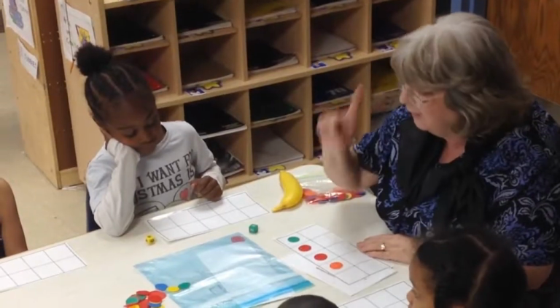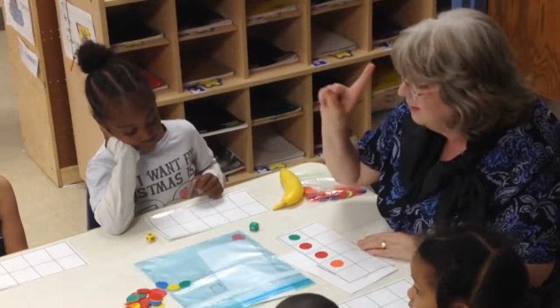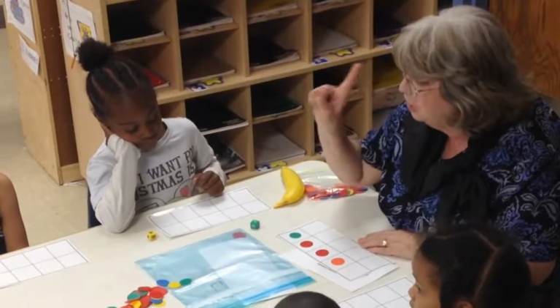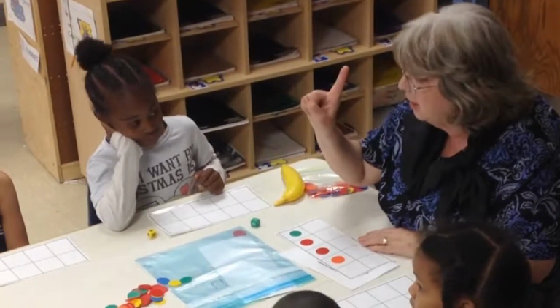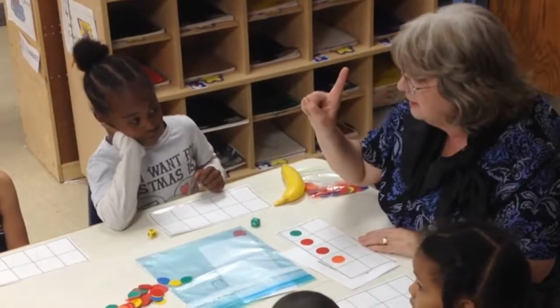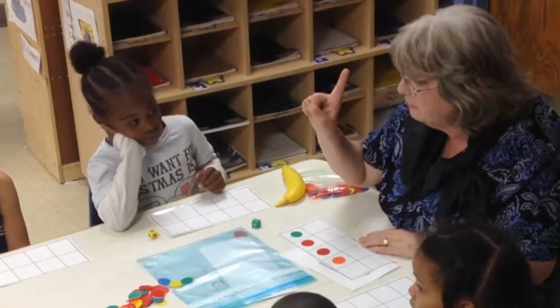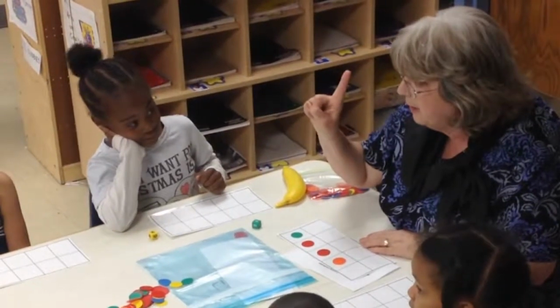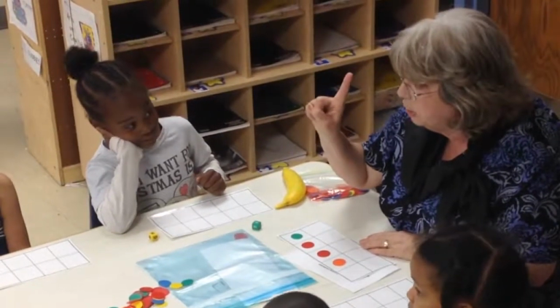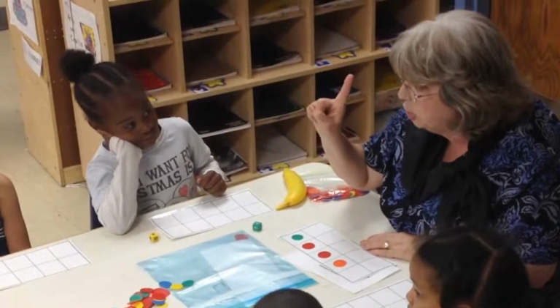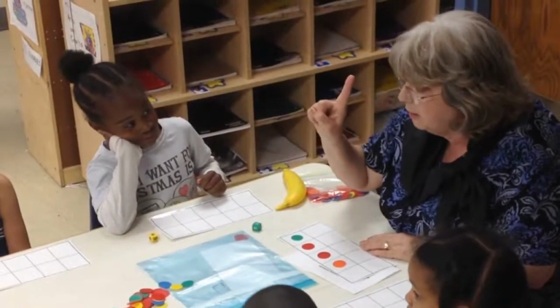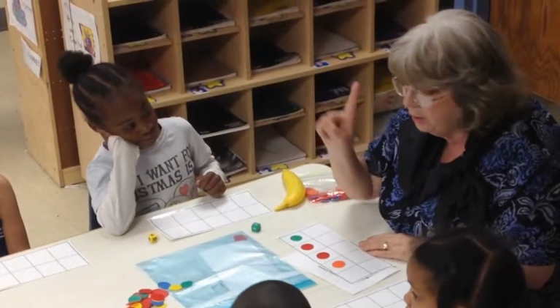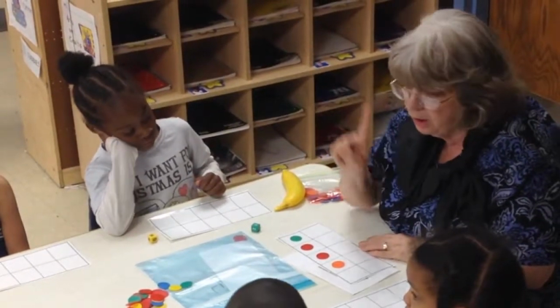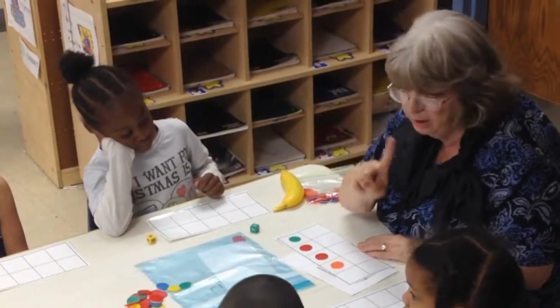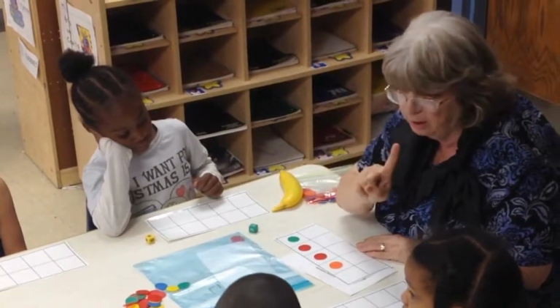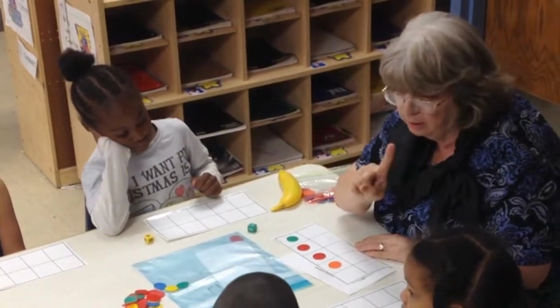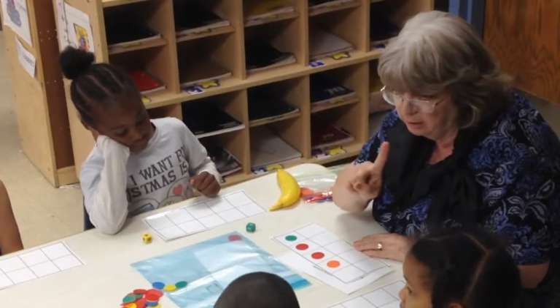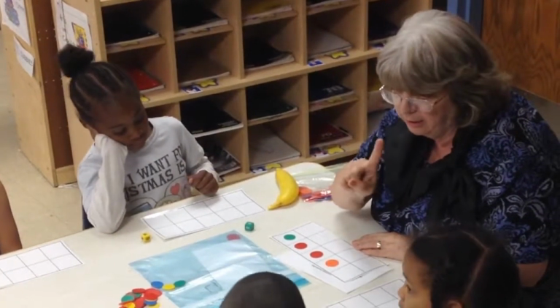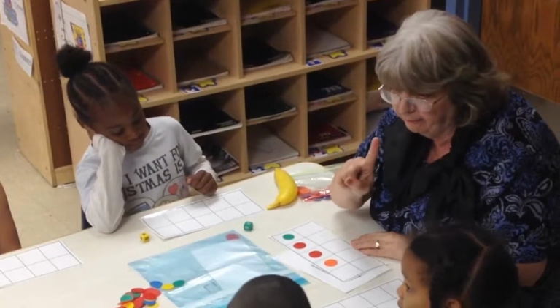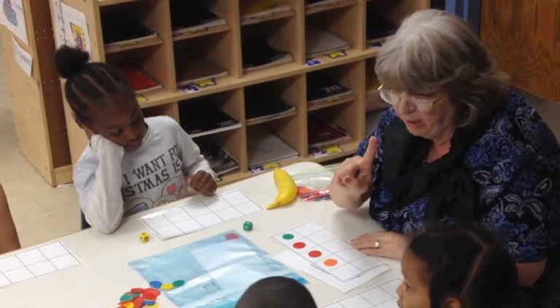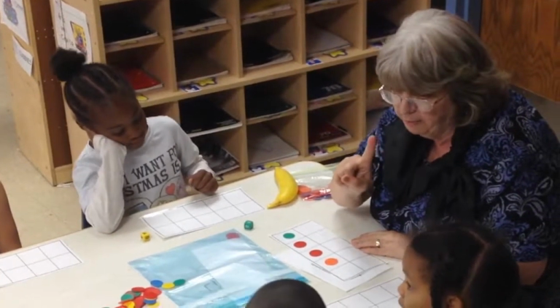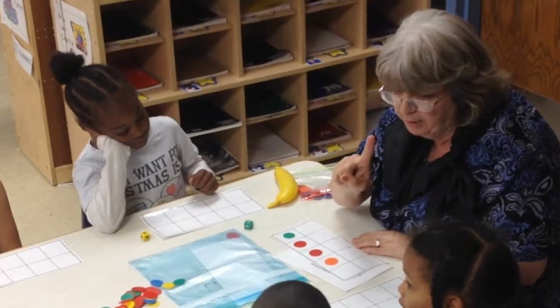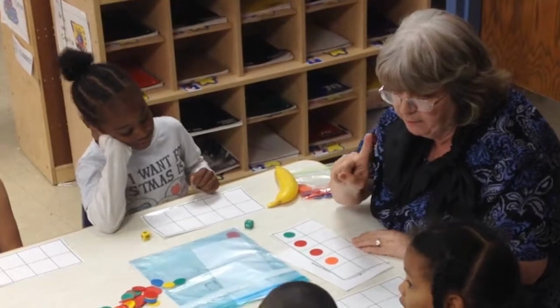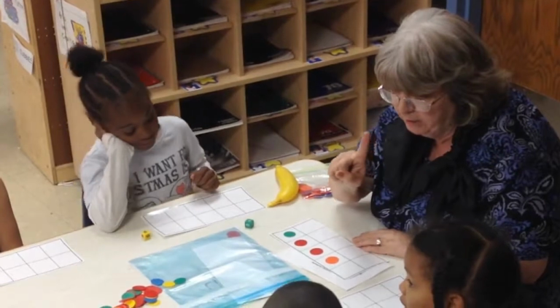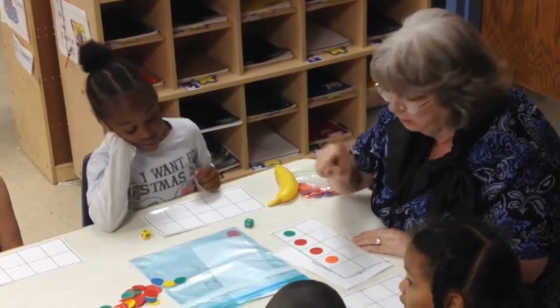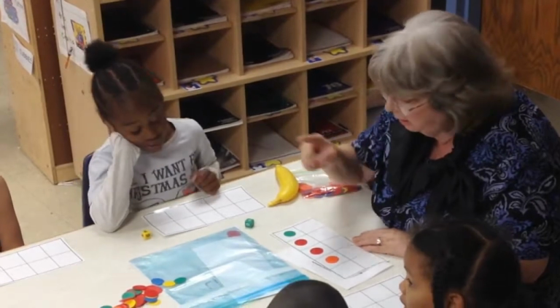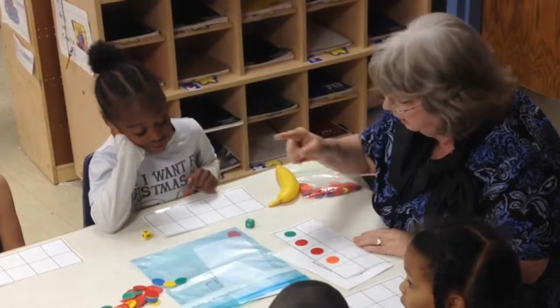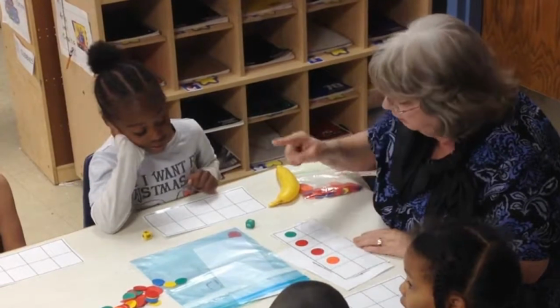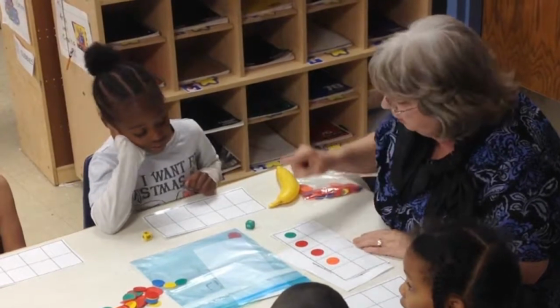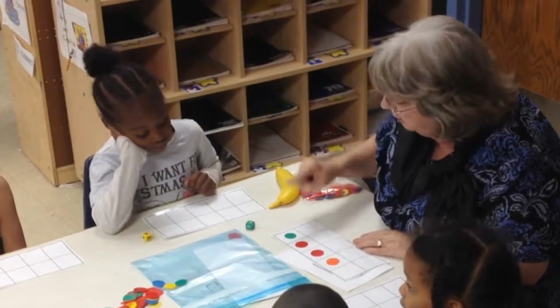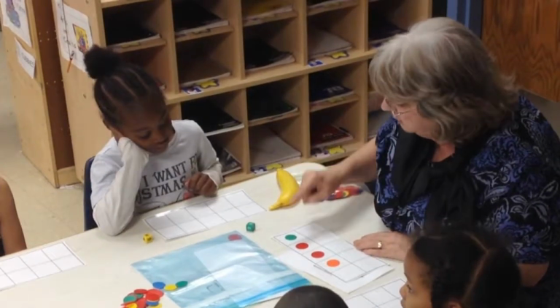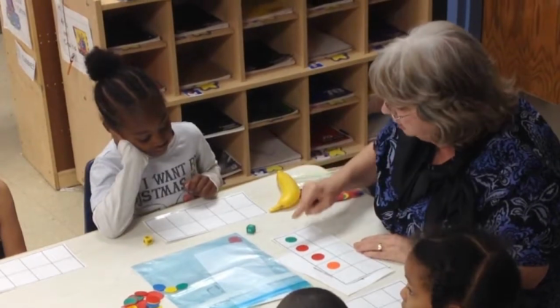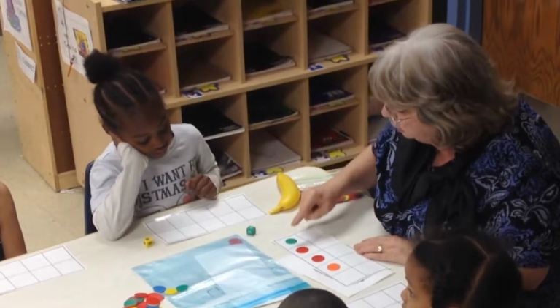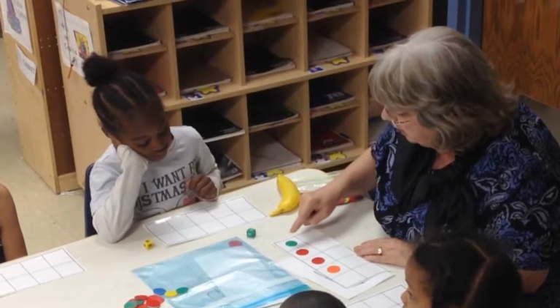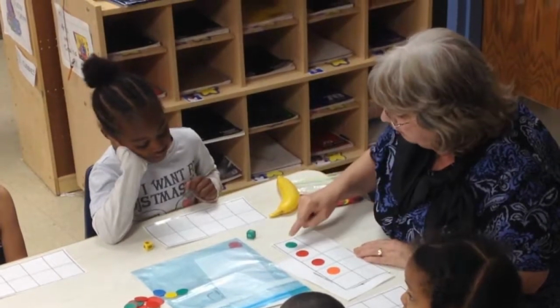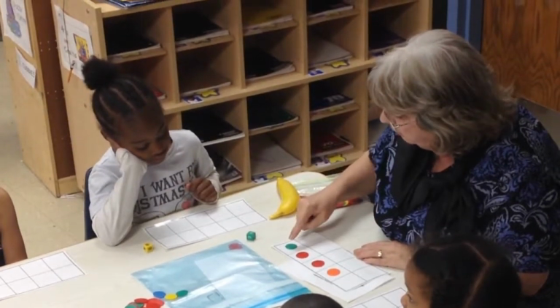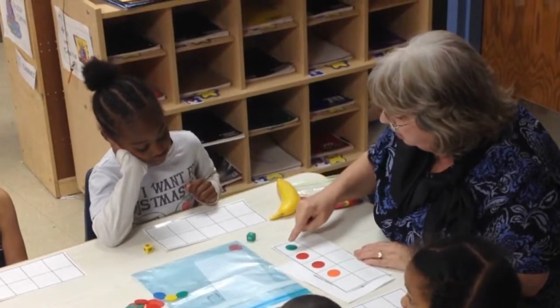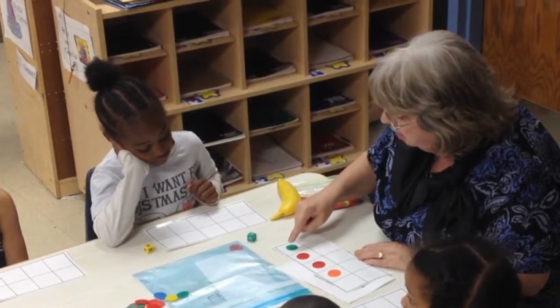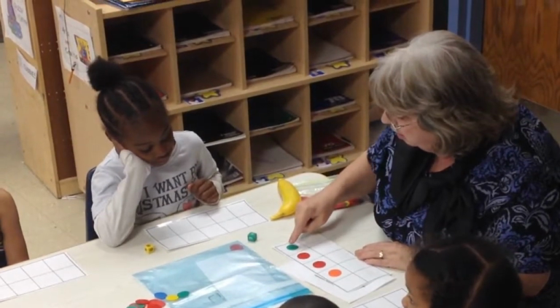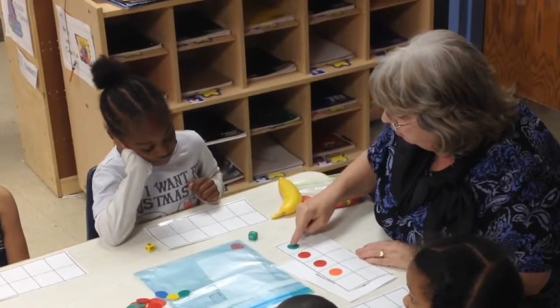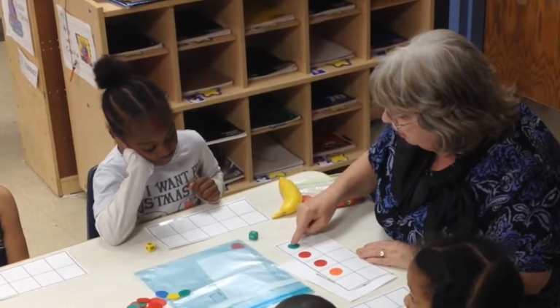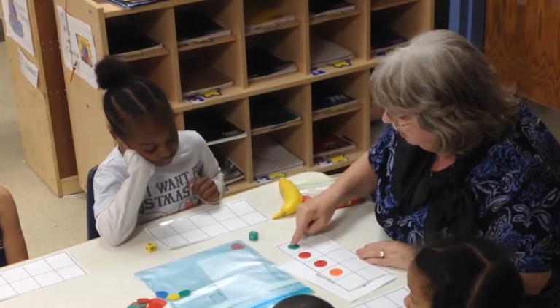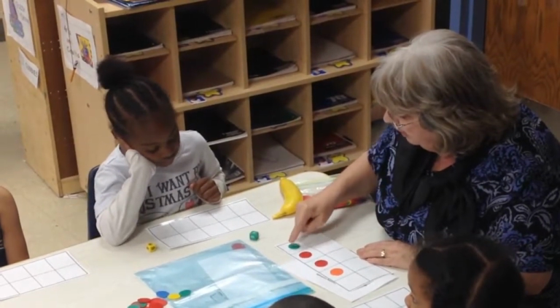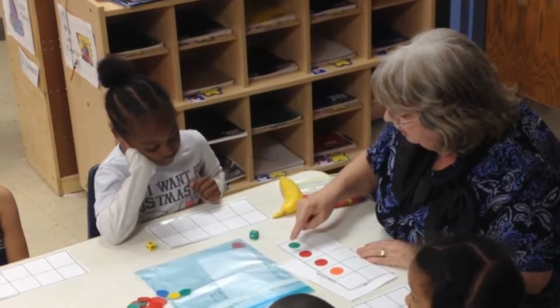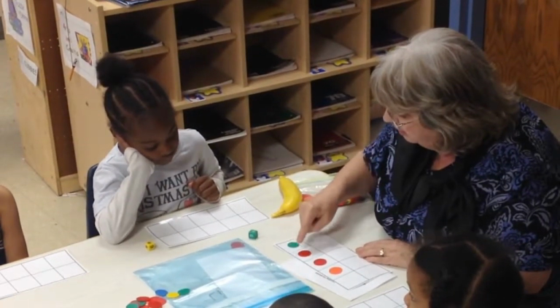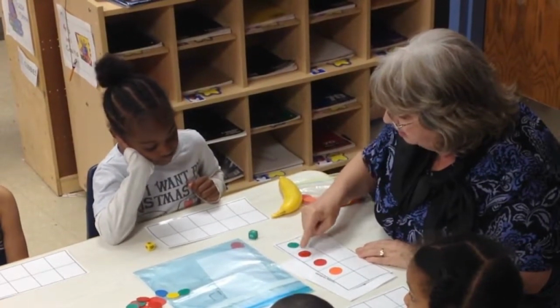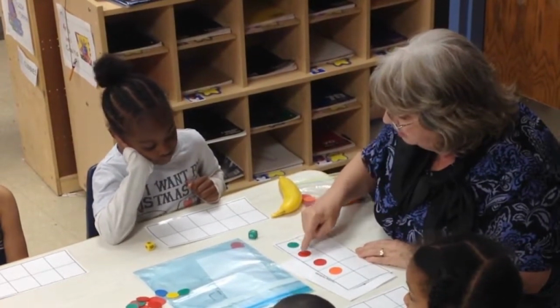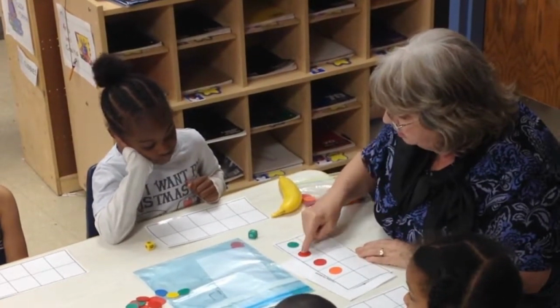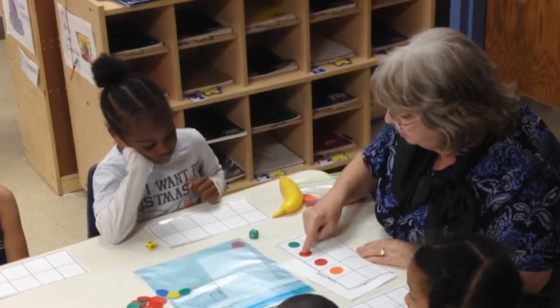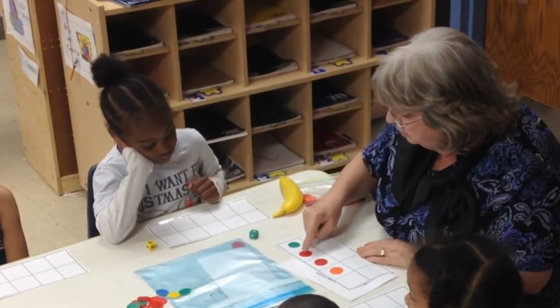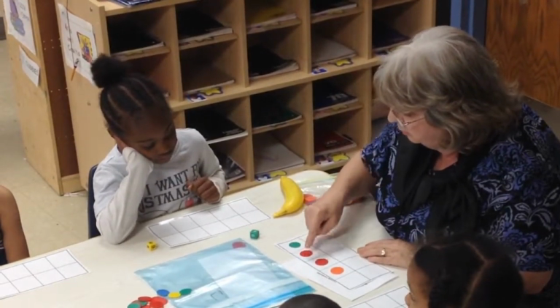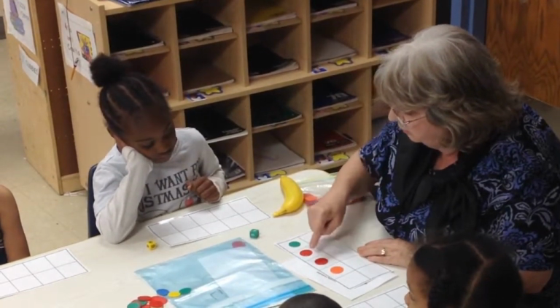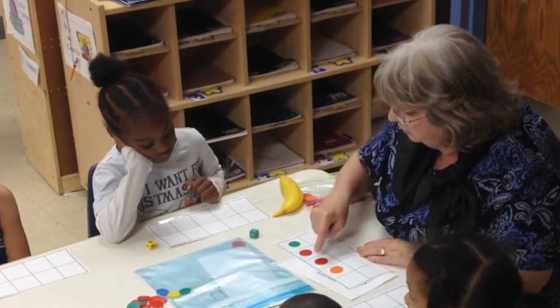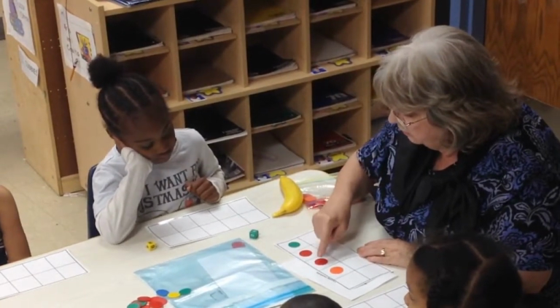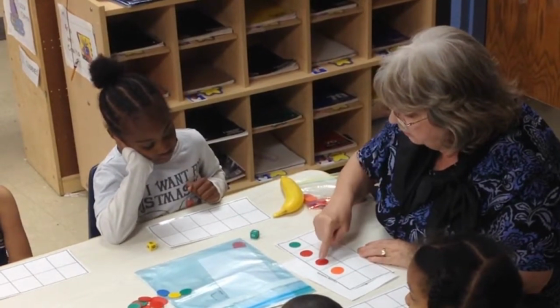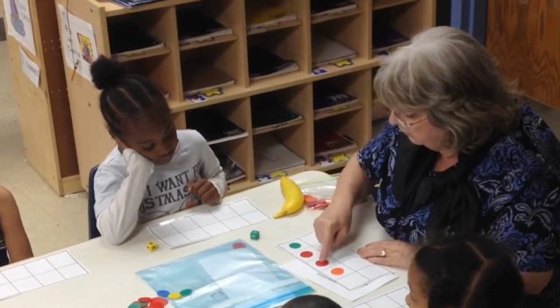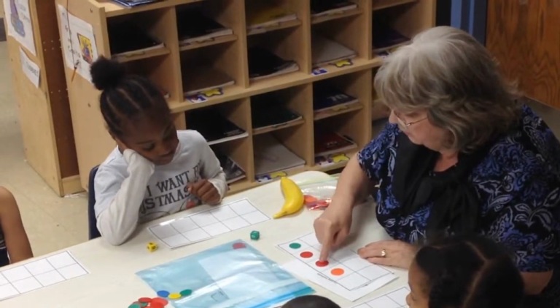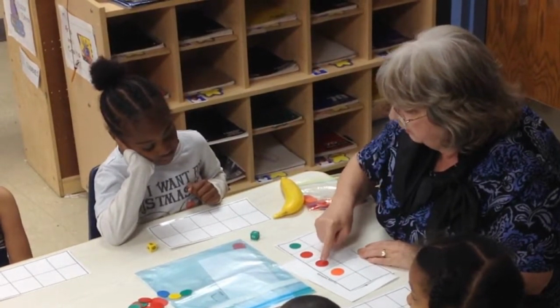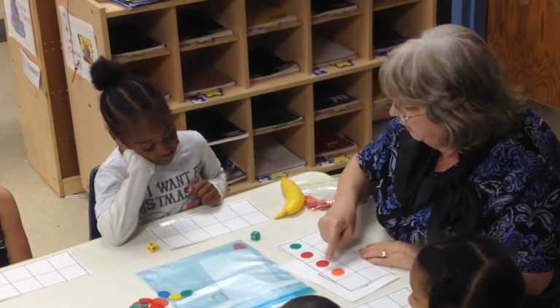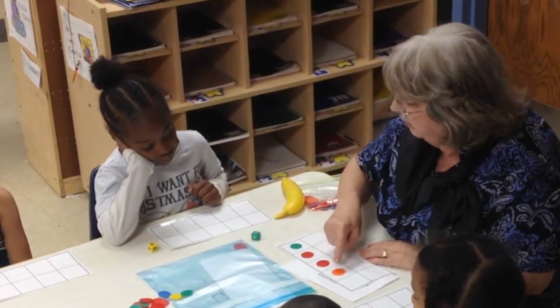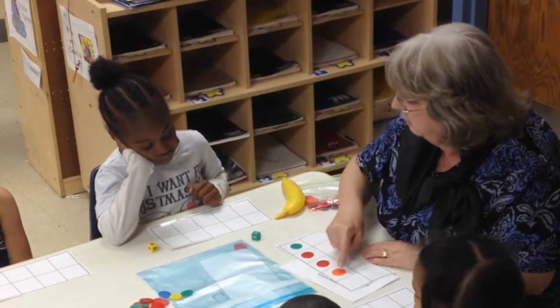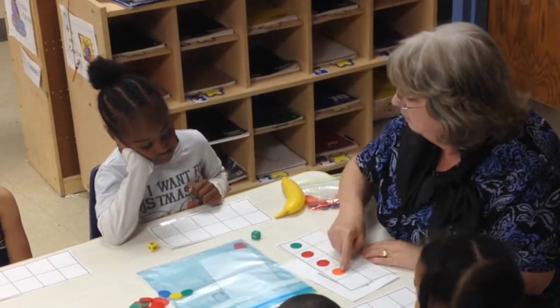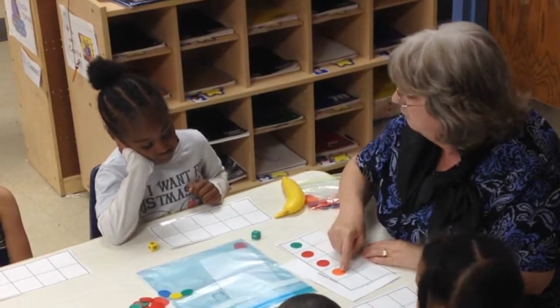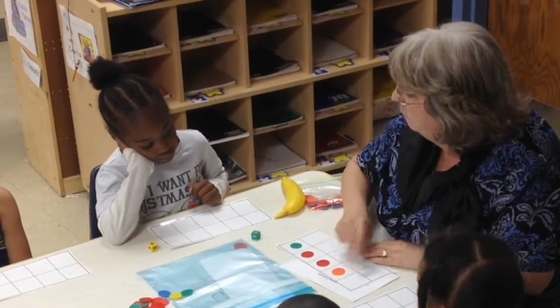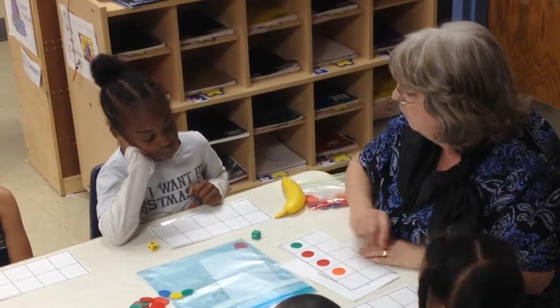And just to make sure I'm right, look — I've got my finger and I'm going to touch count: one, two, three, four.